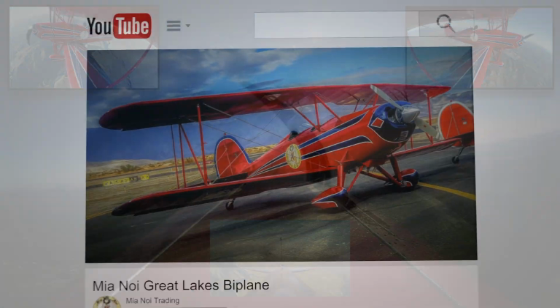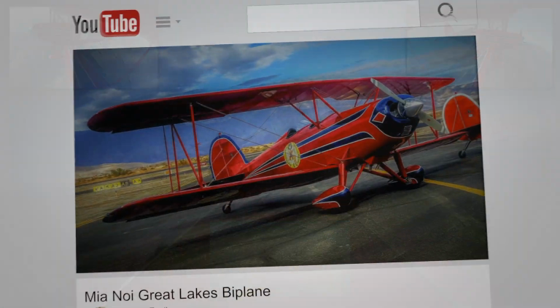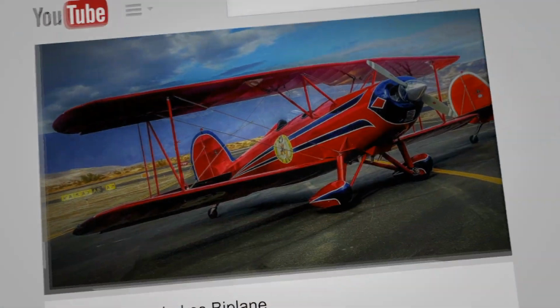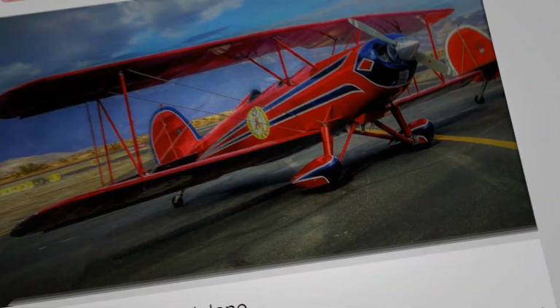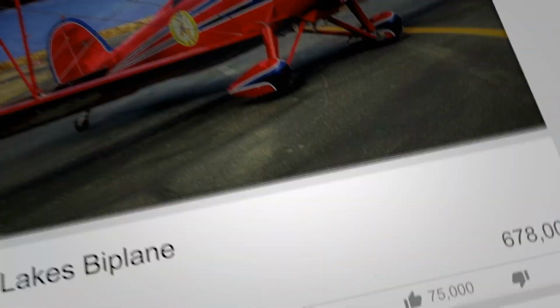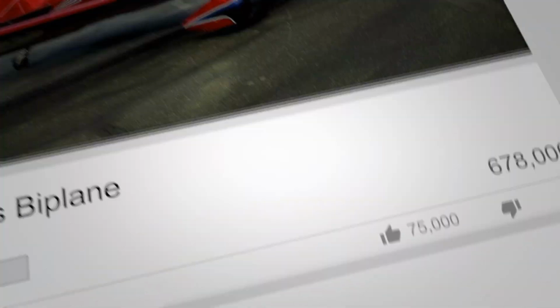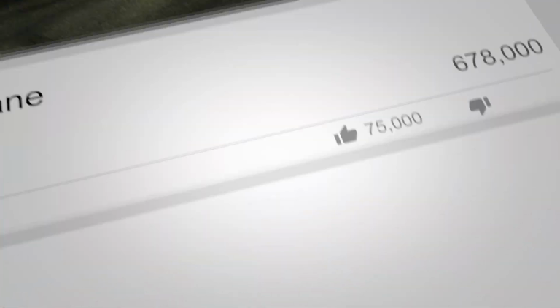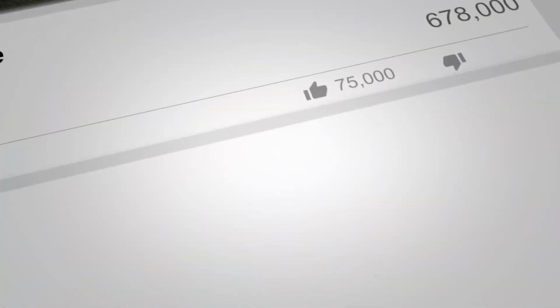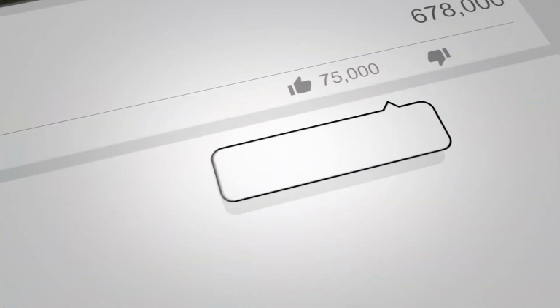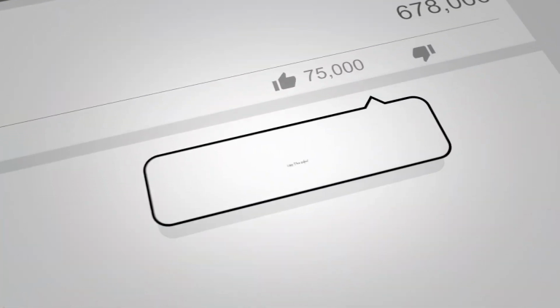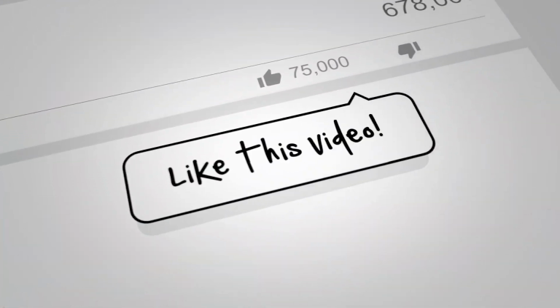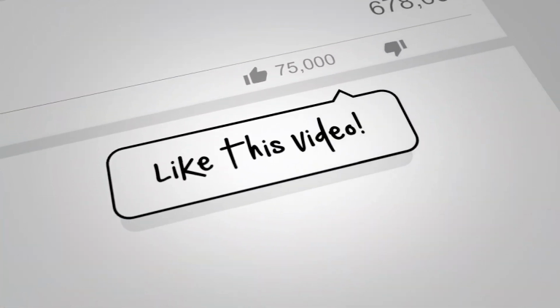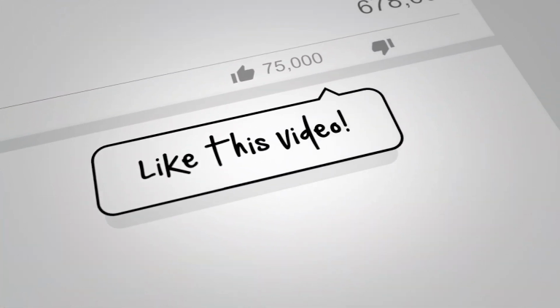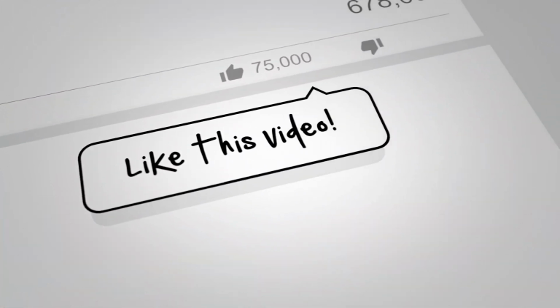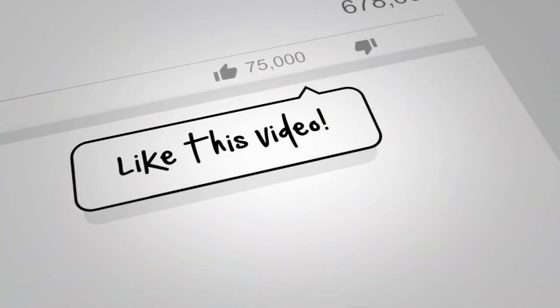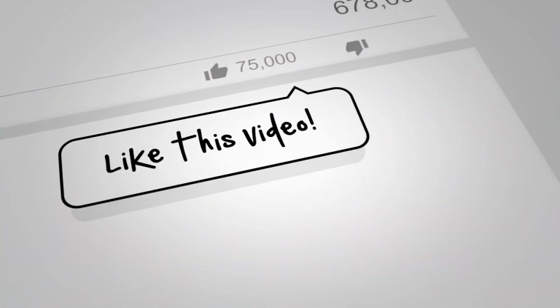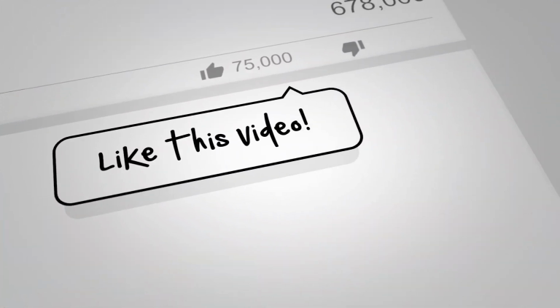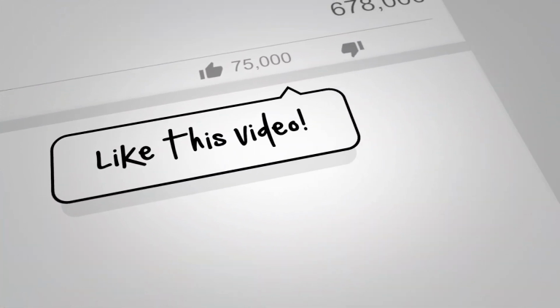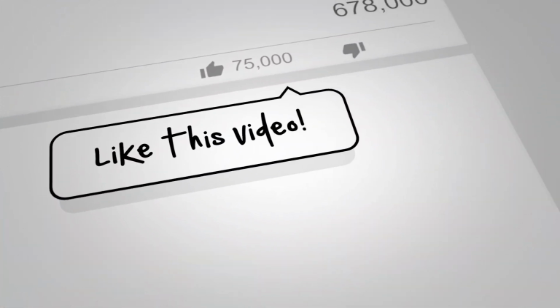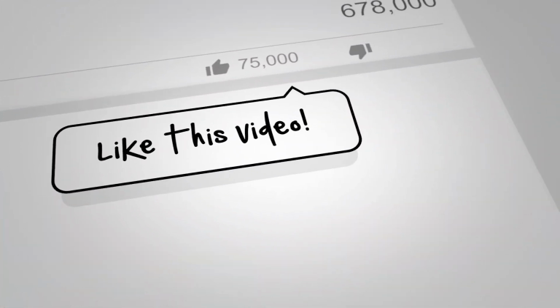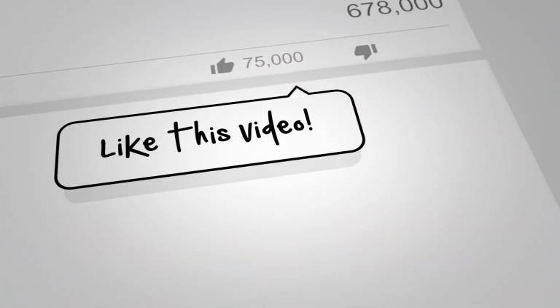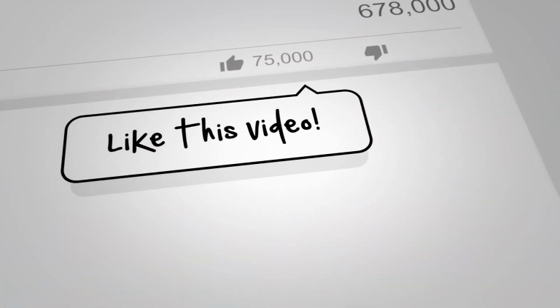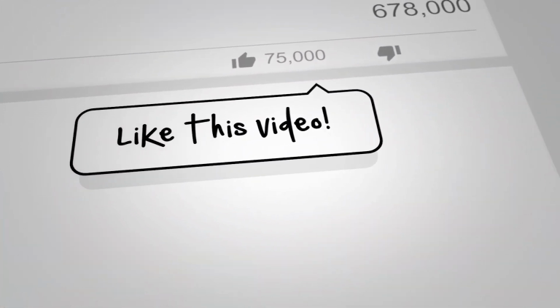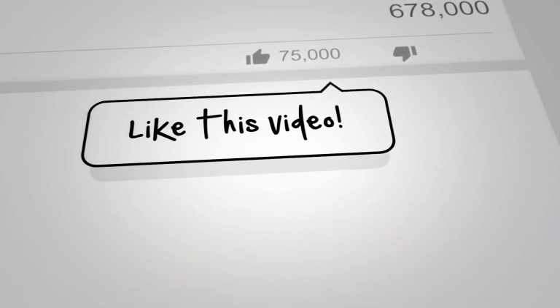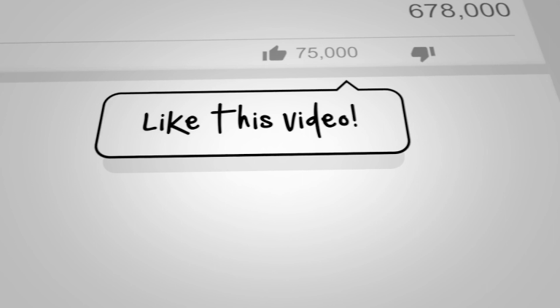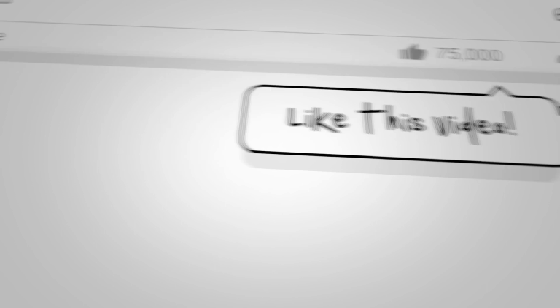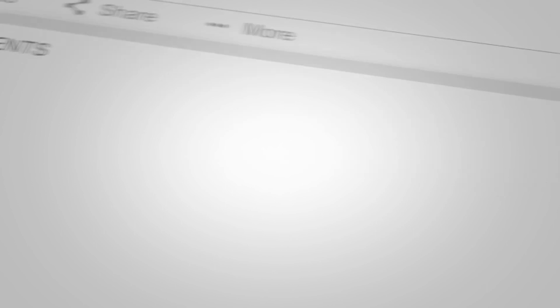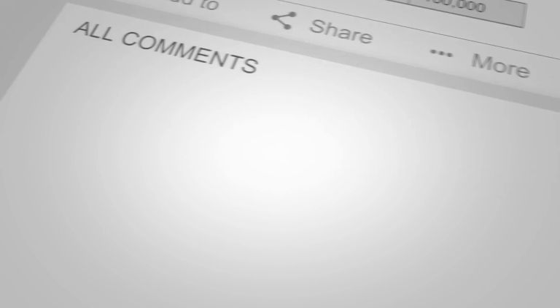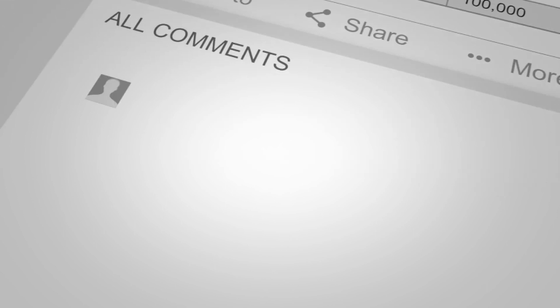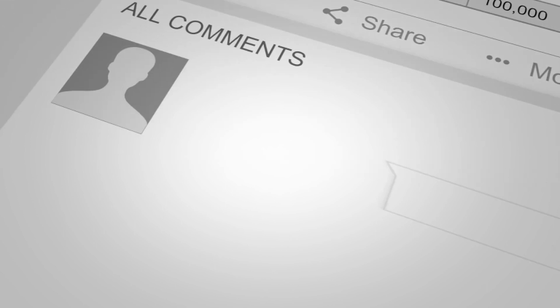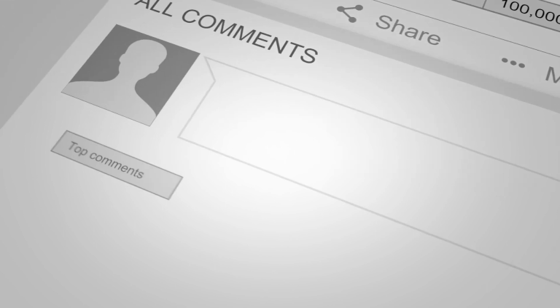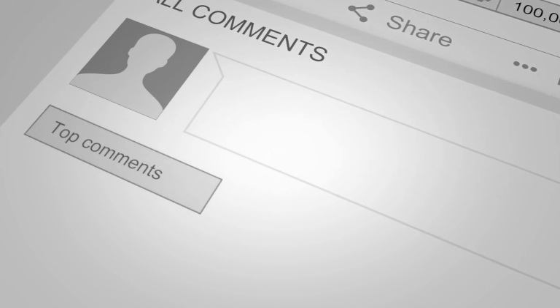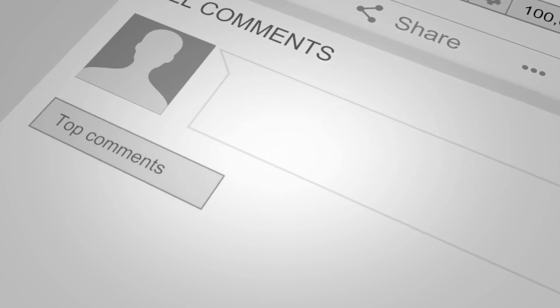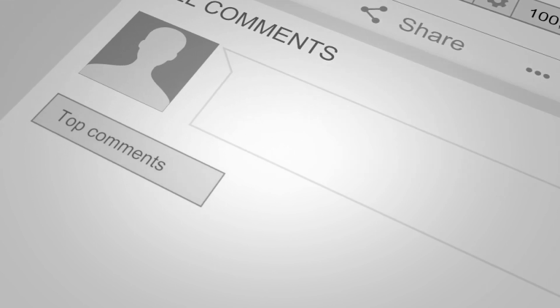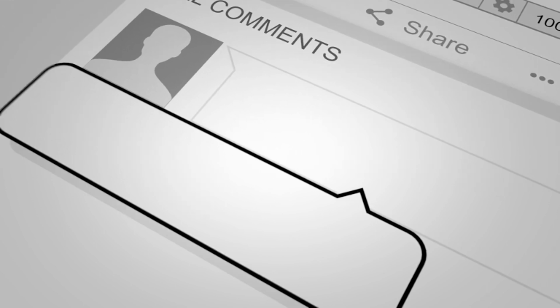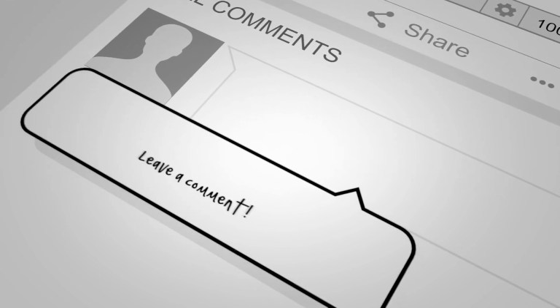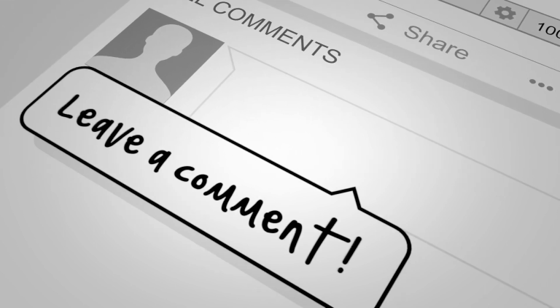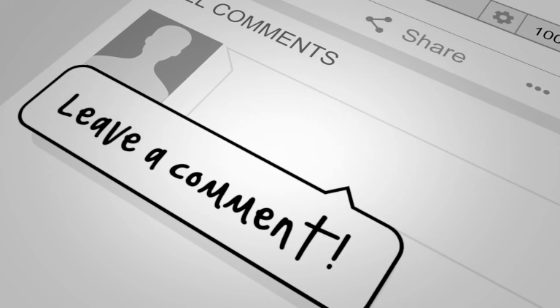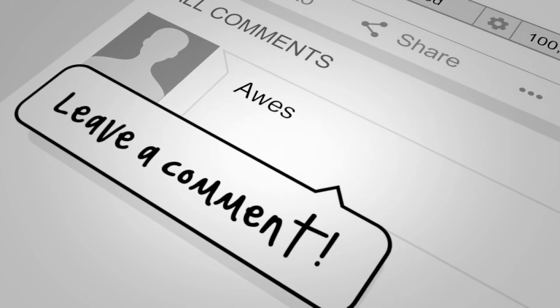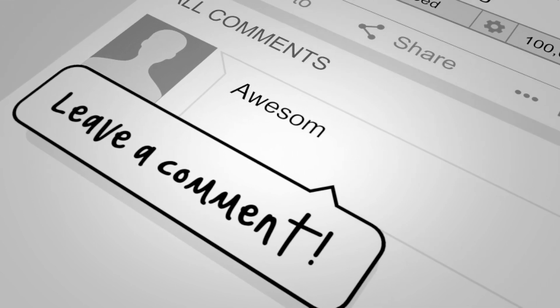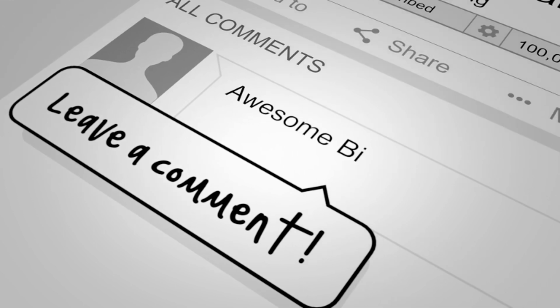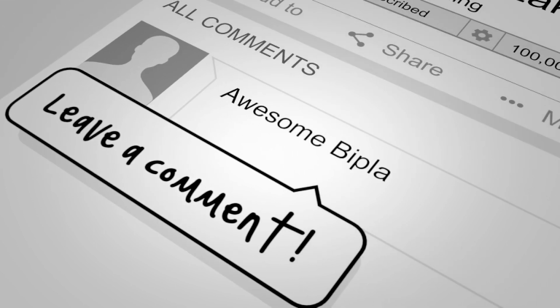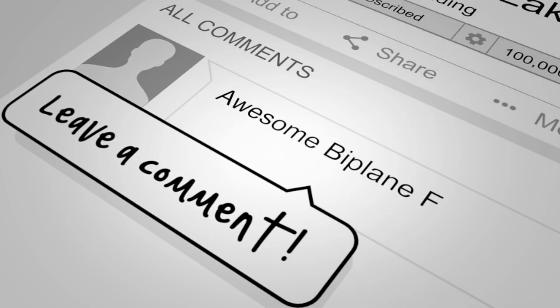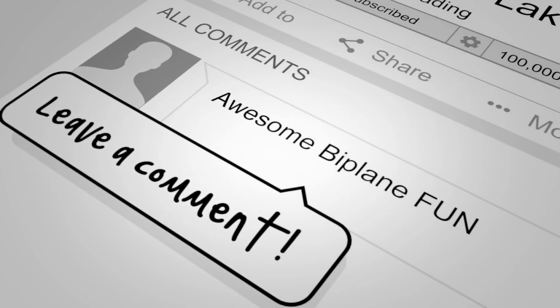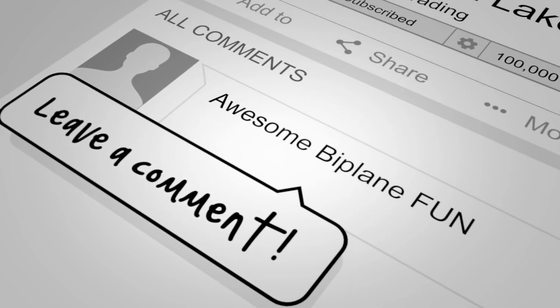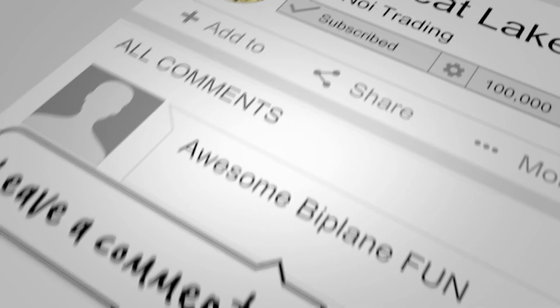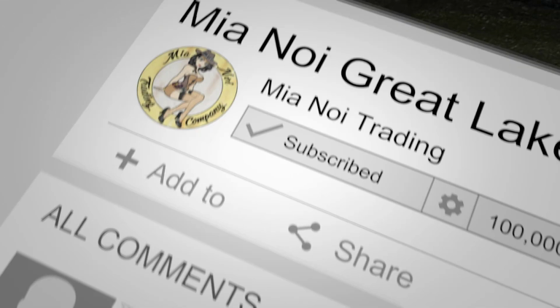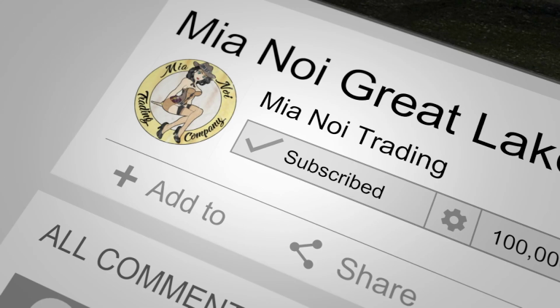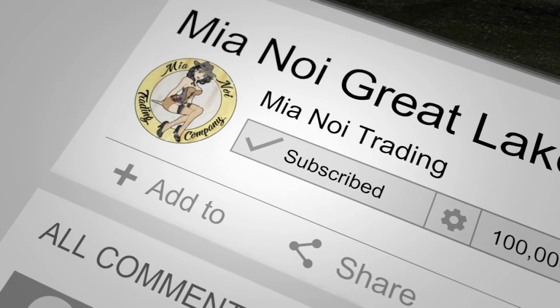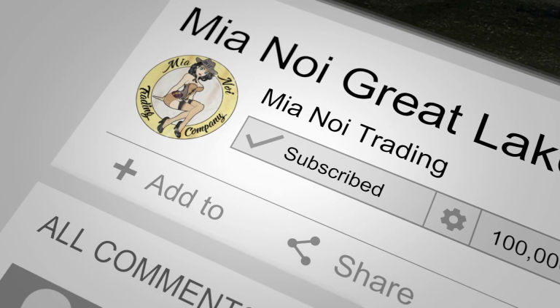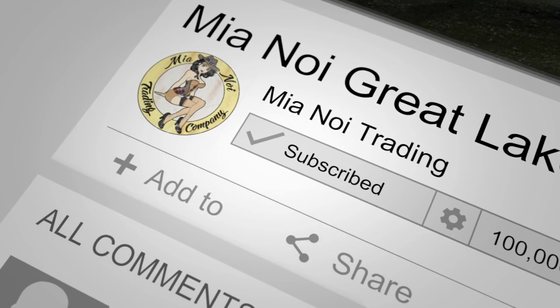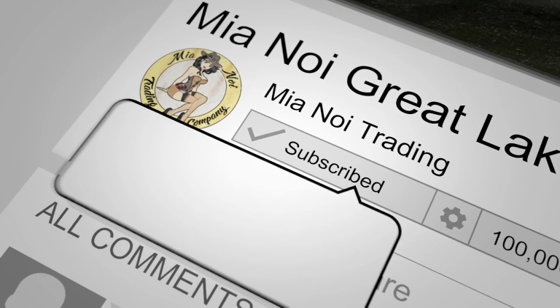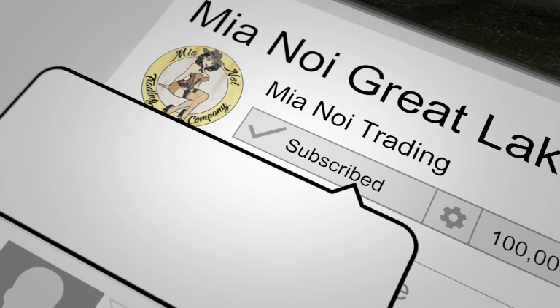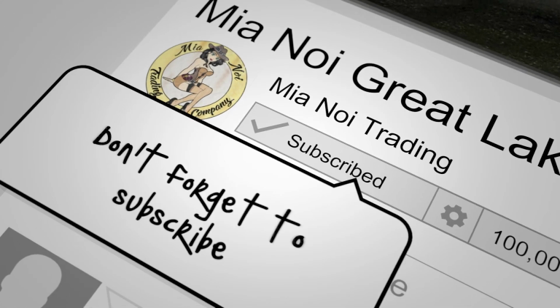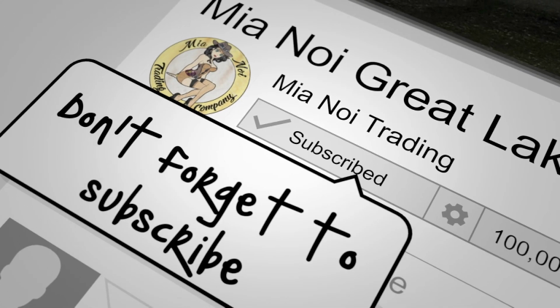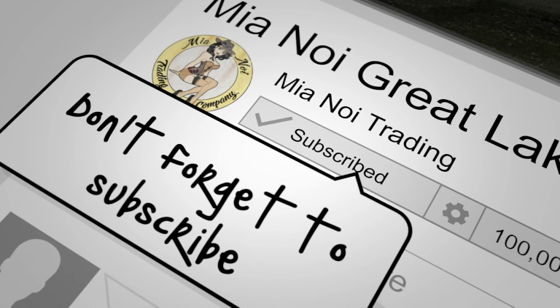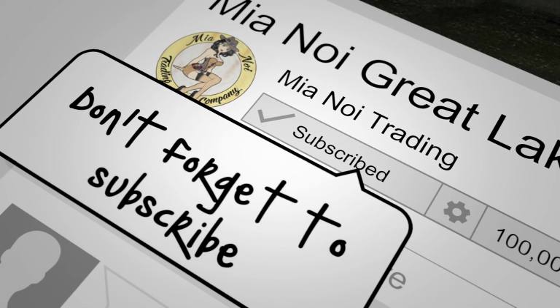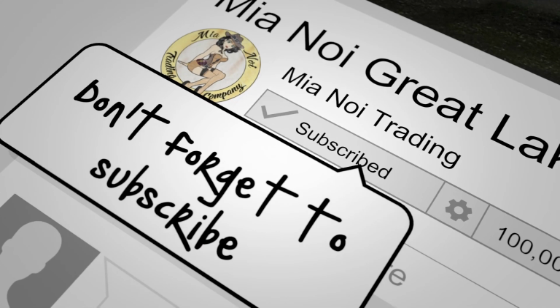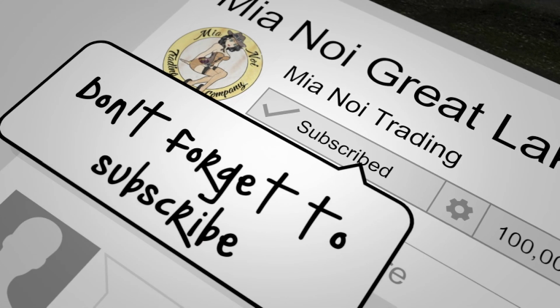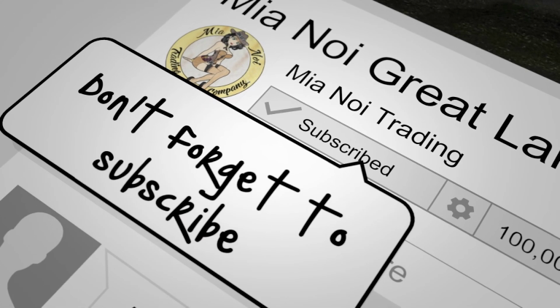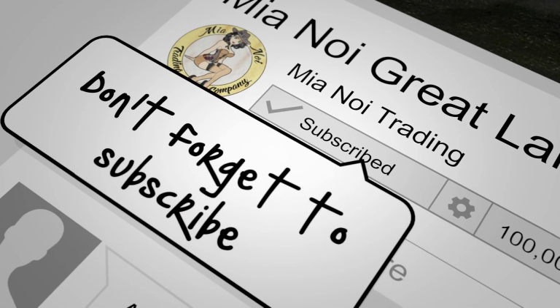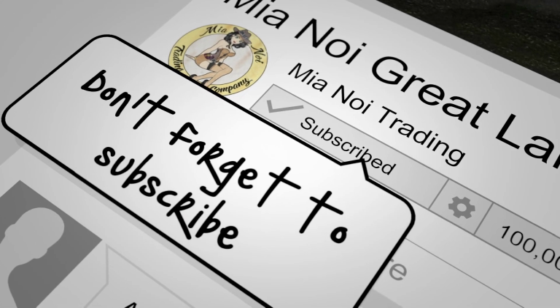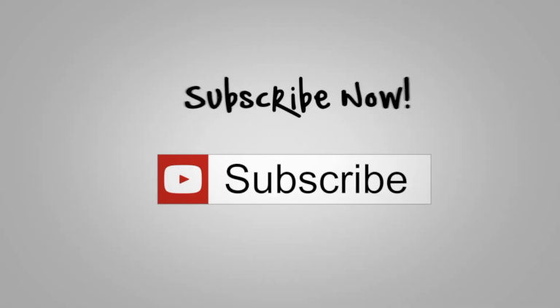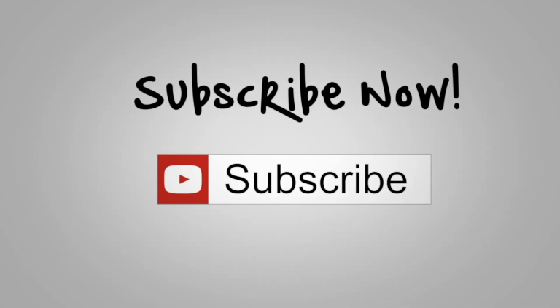Please take this time to like, subscribe, and even write us a nice note. Welcome to the aviation family.